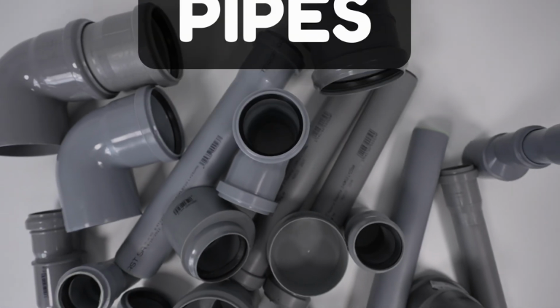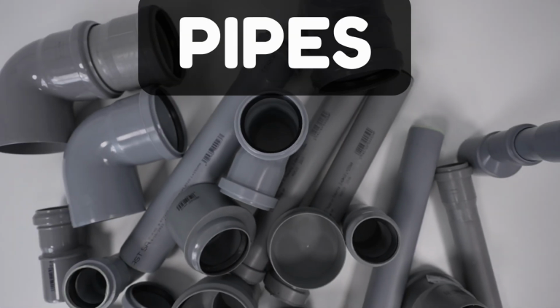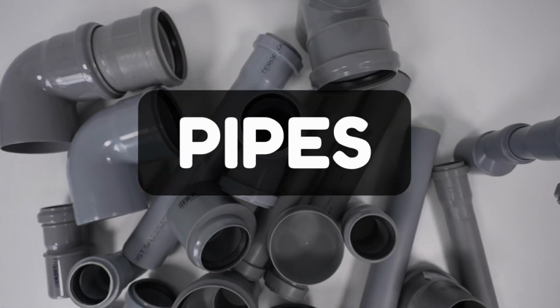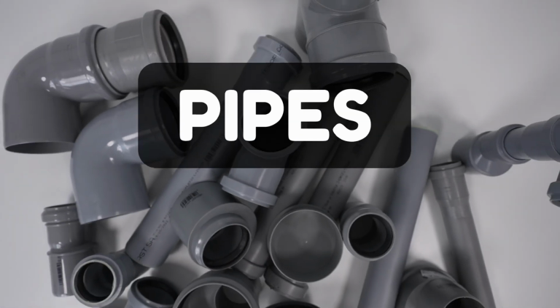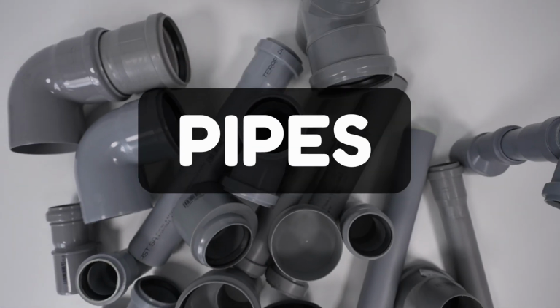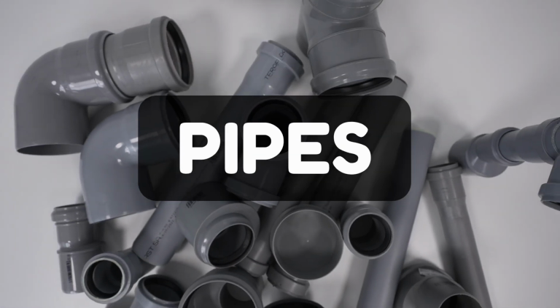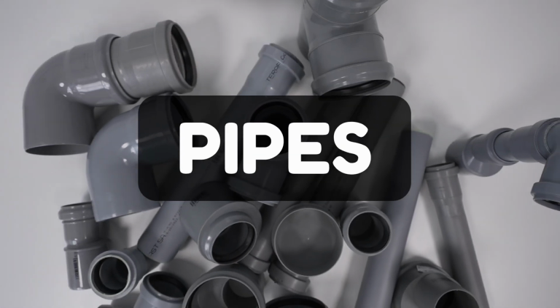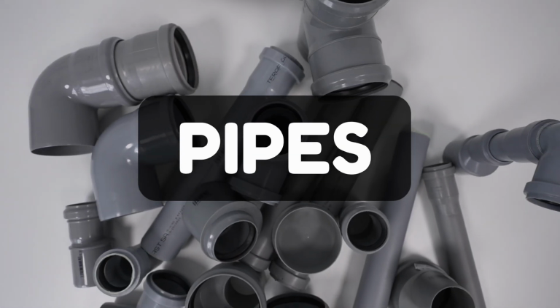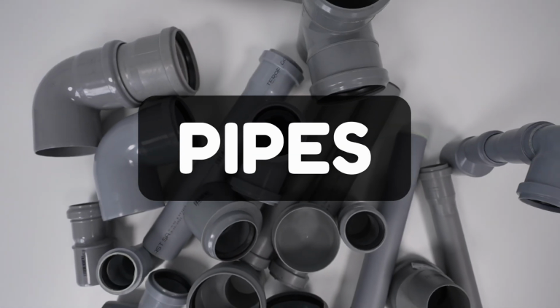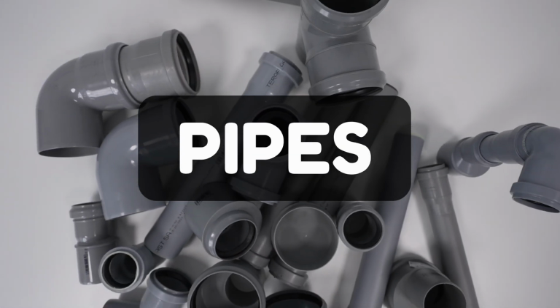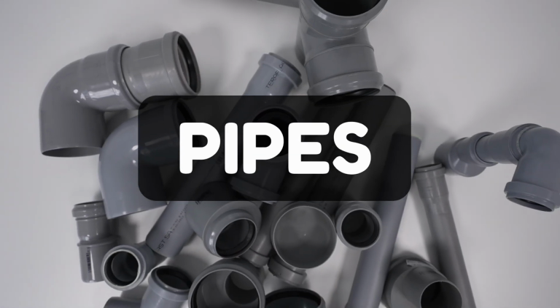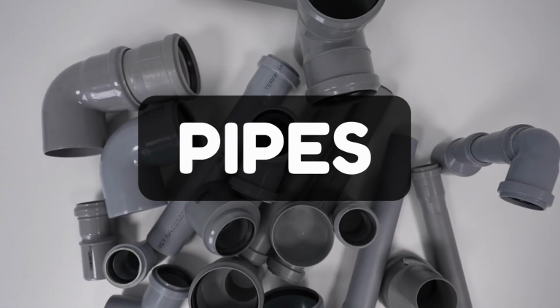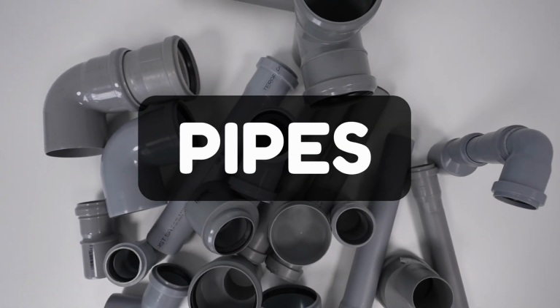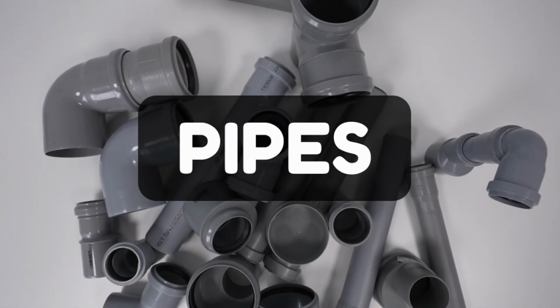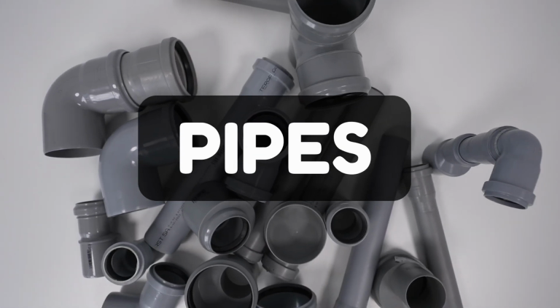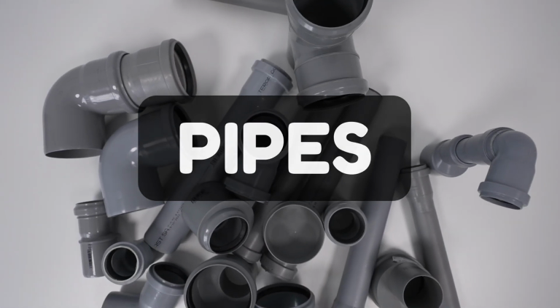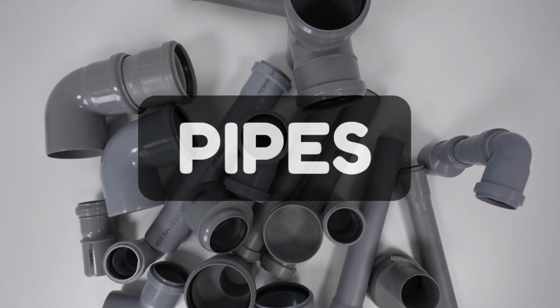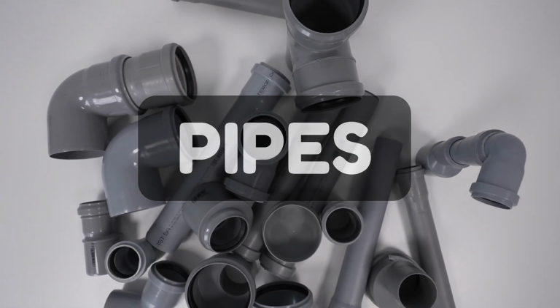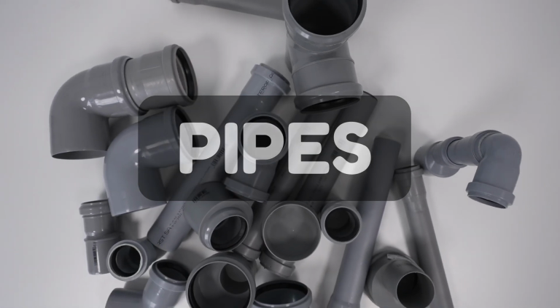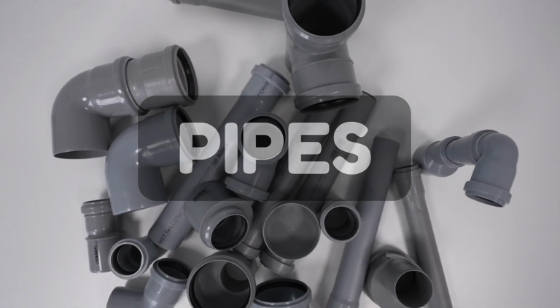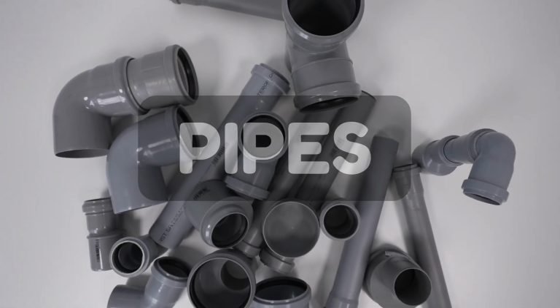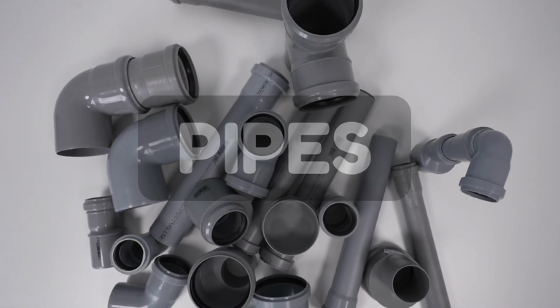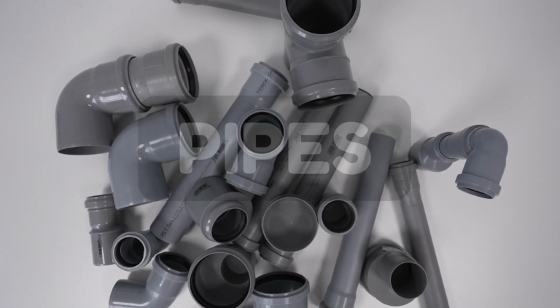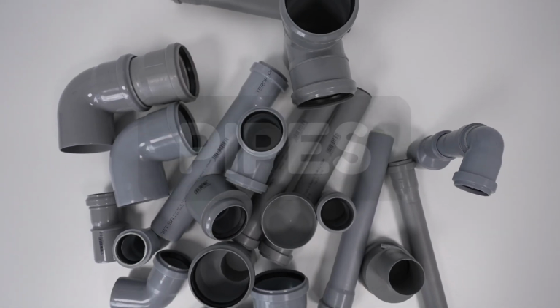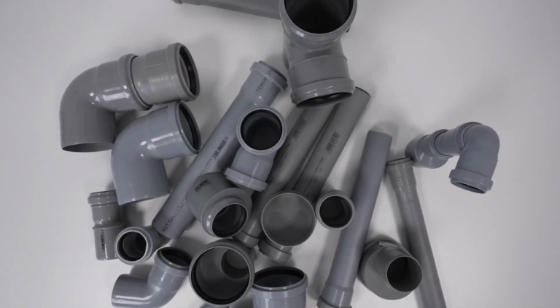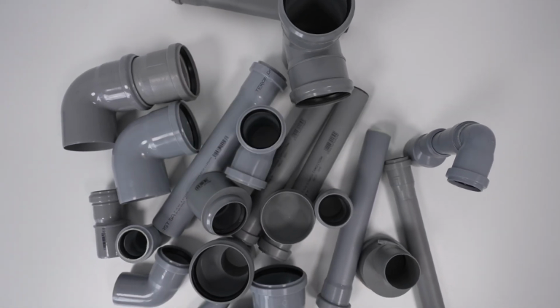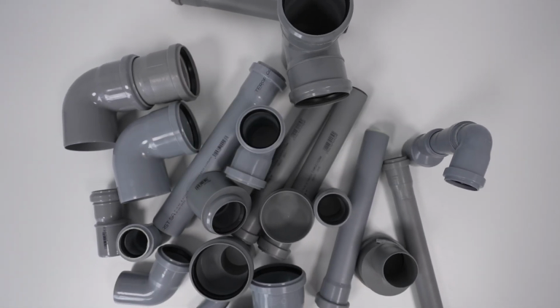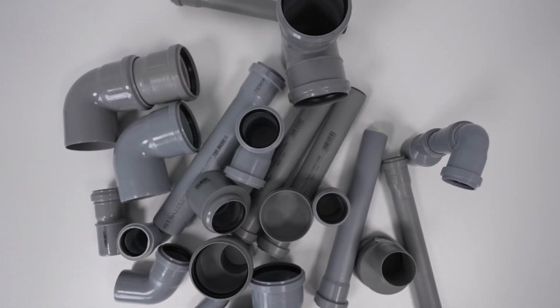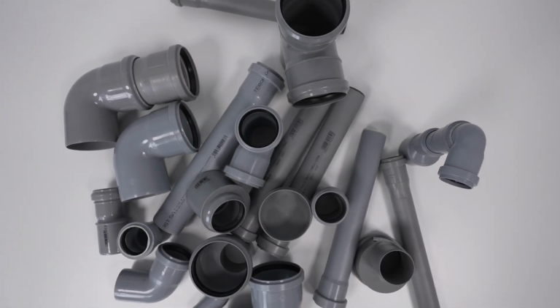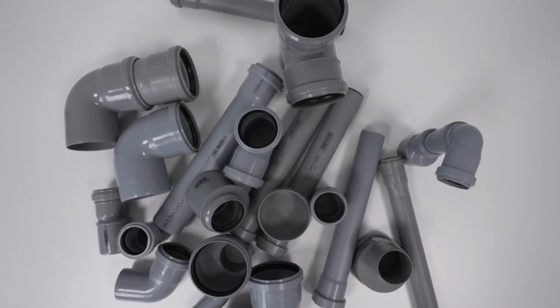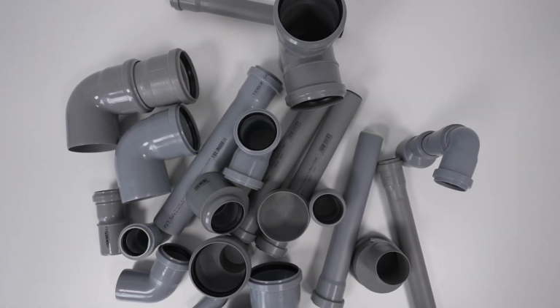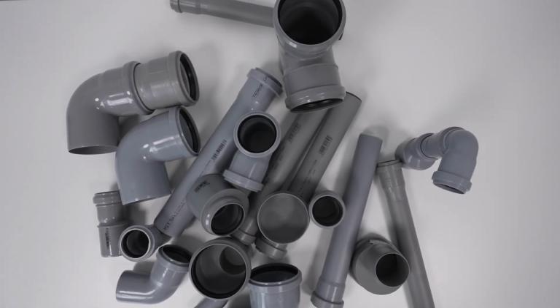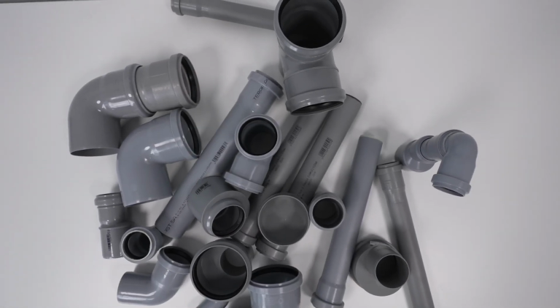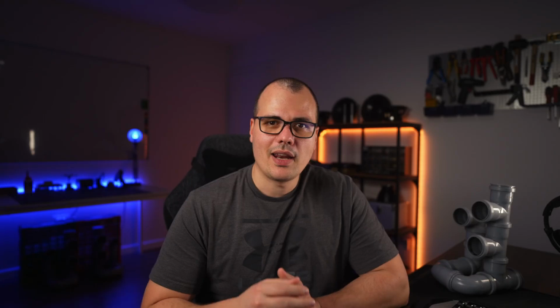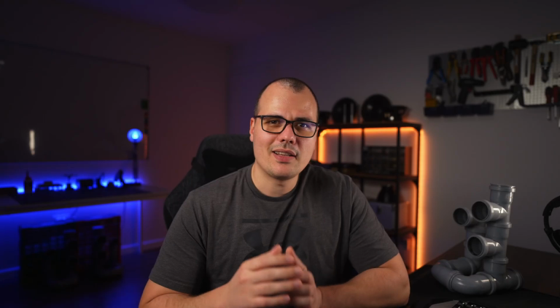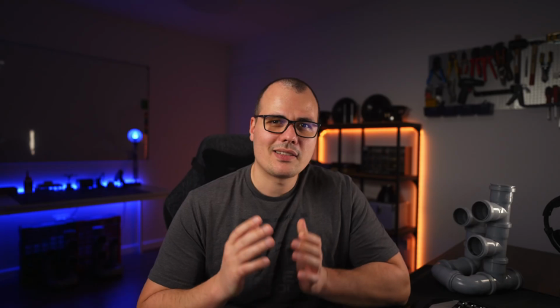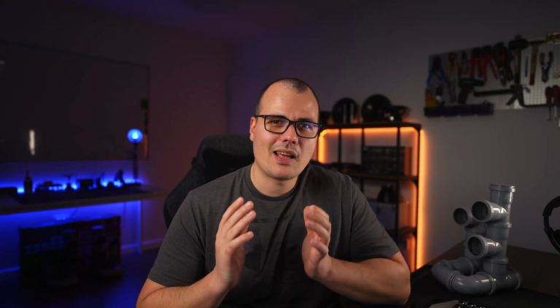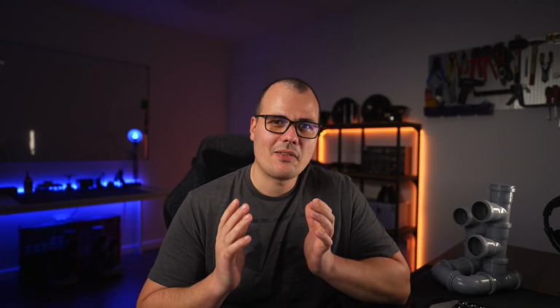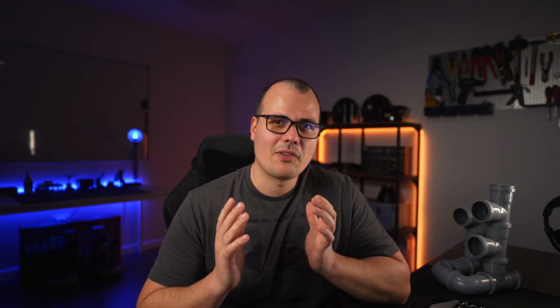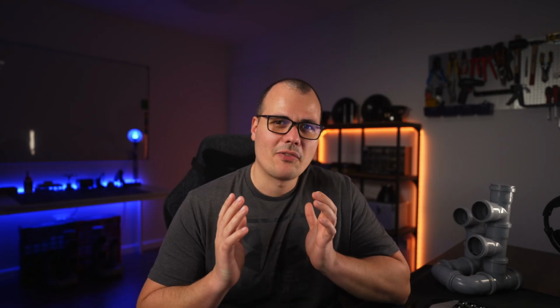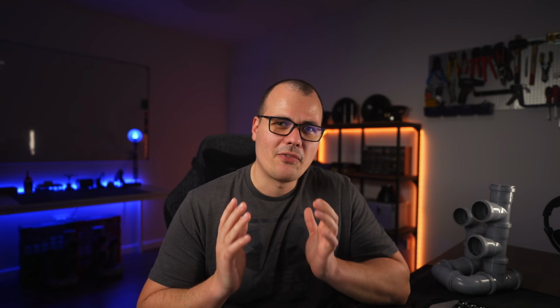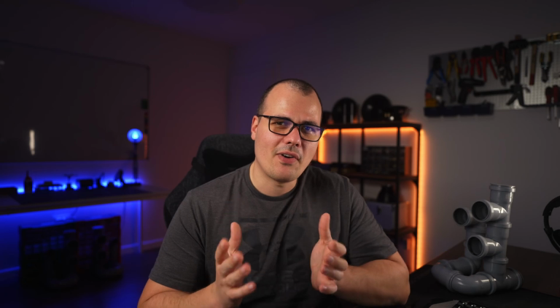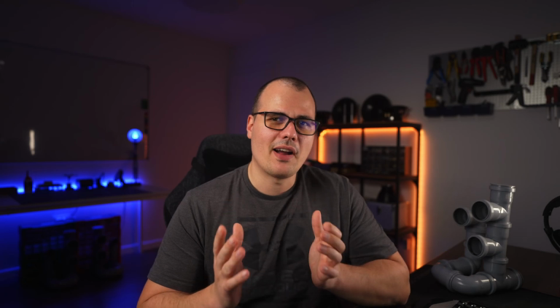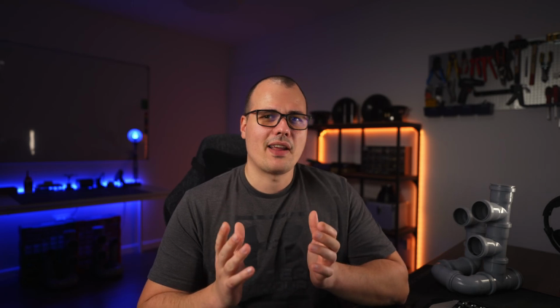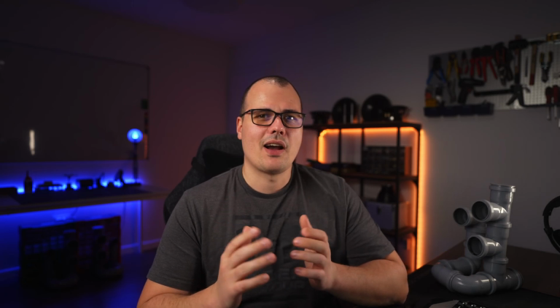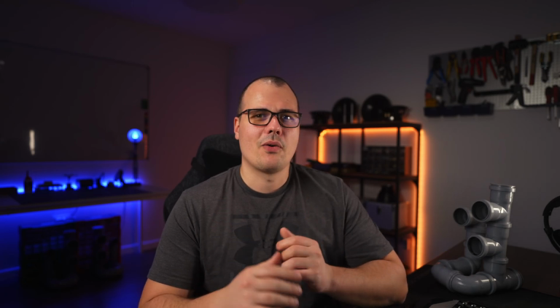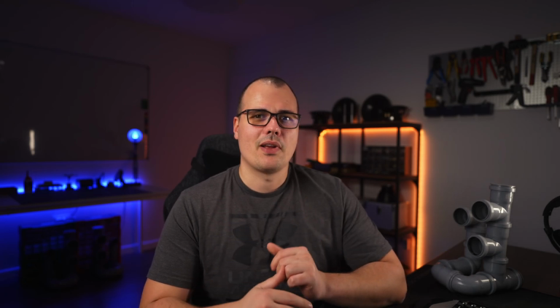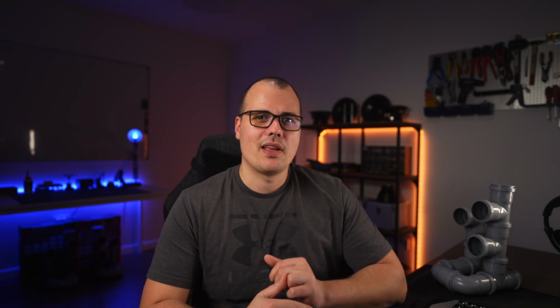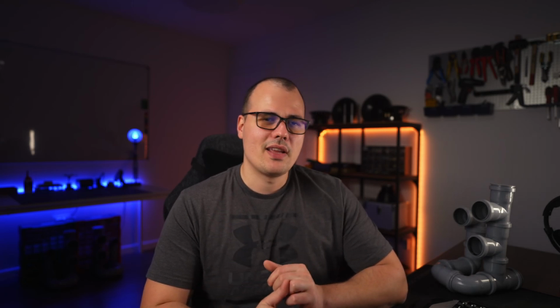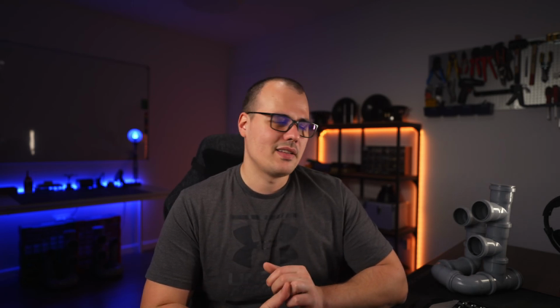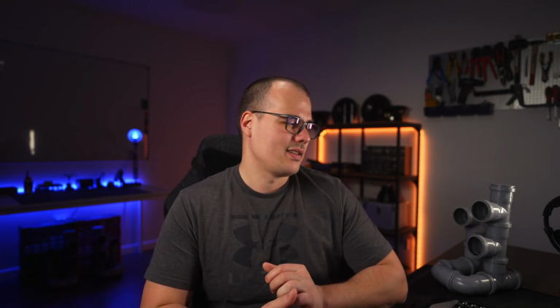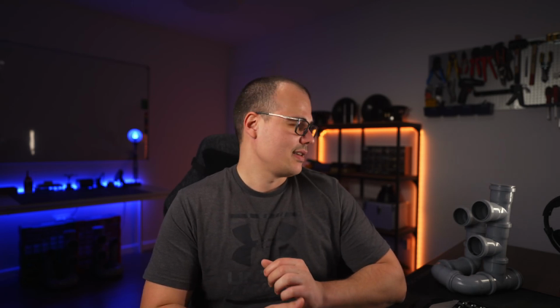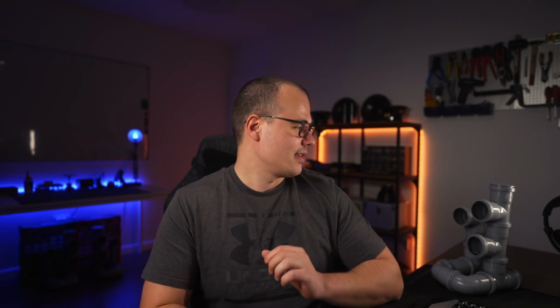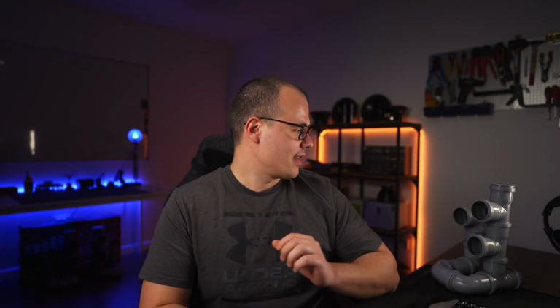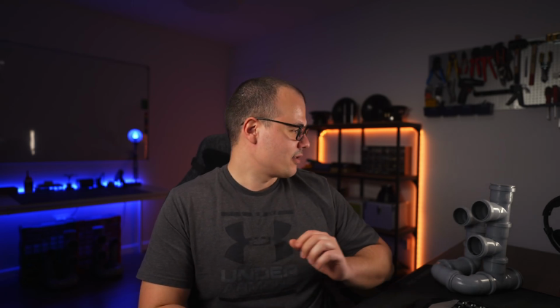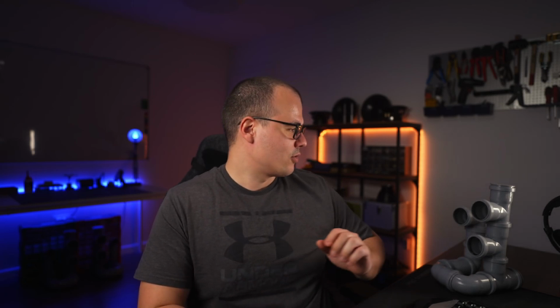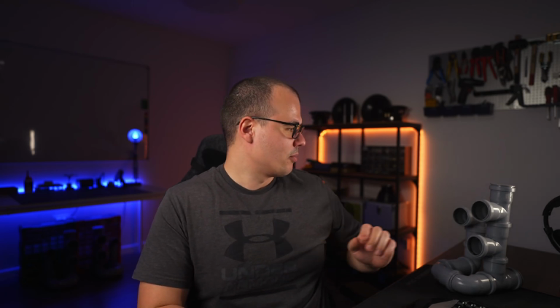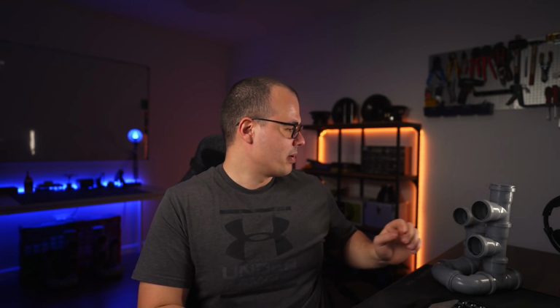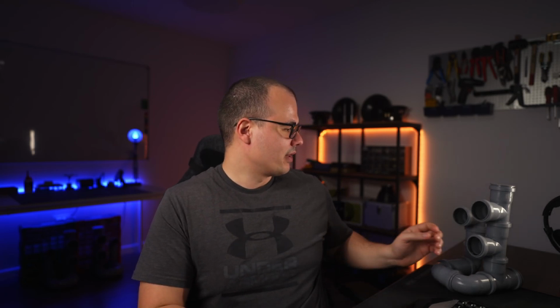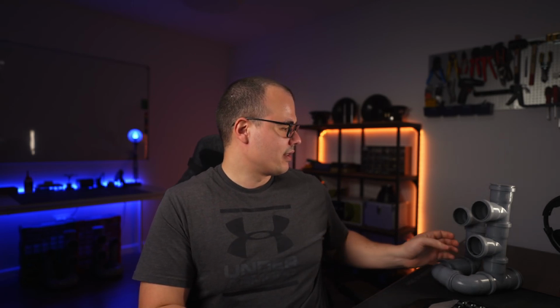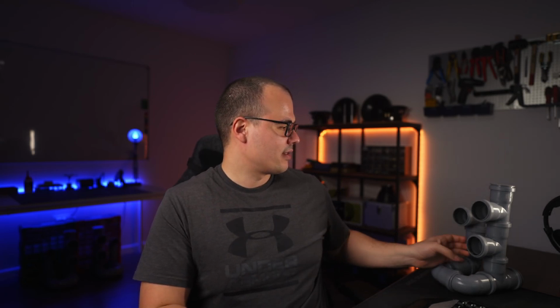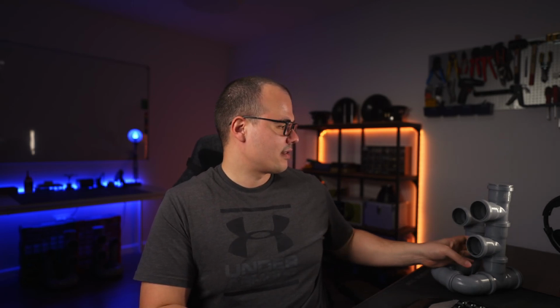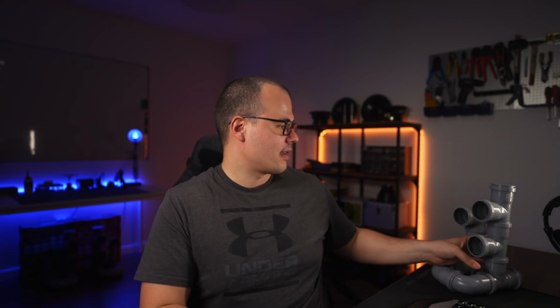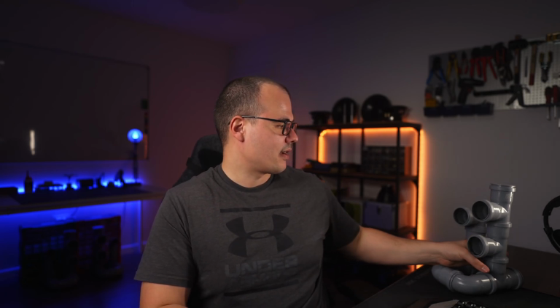Pipes! We're gonna build a speaker out of pipes. And it's not even funny how easy it is to build this thing.